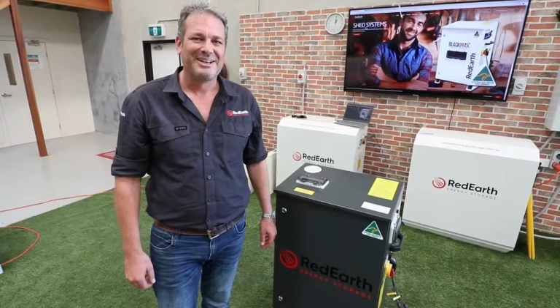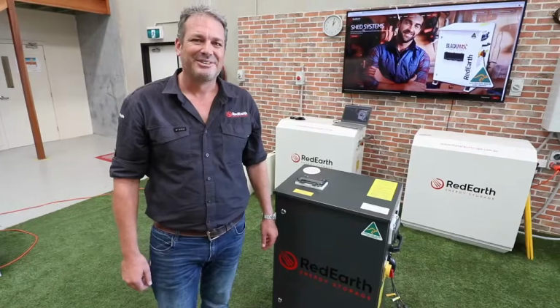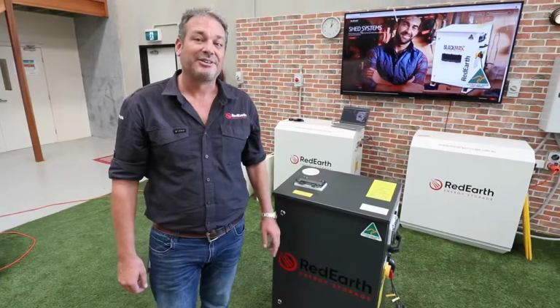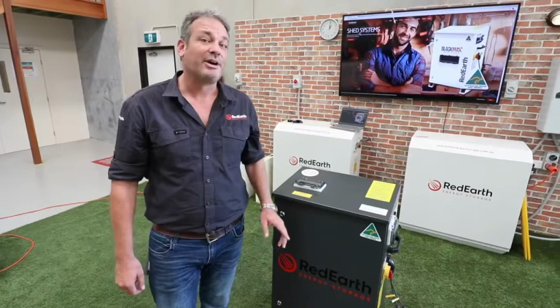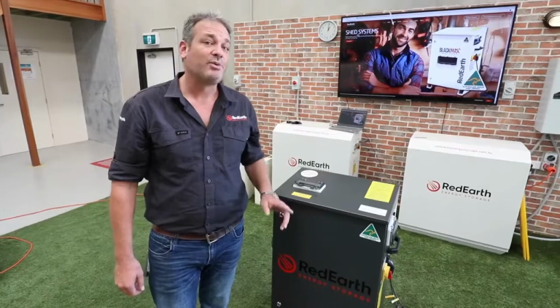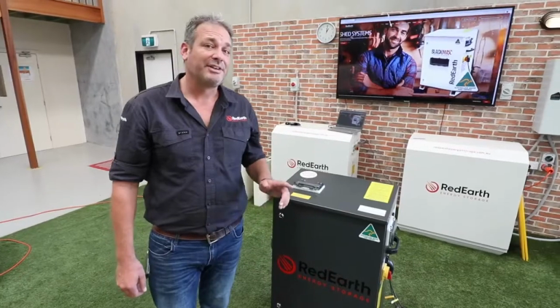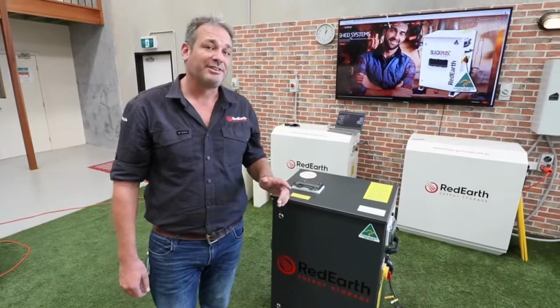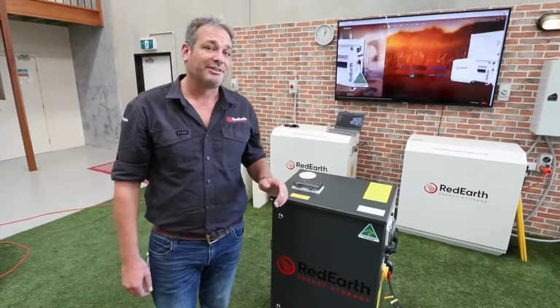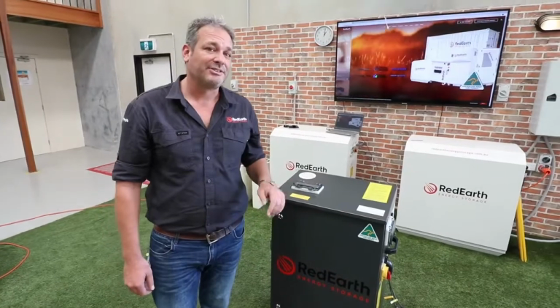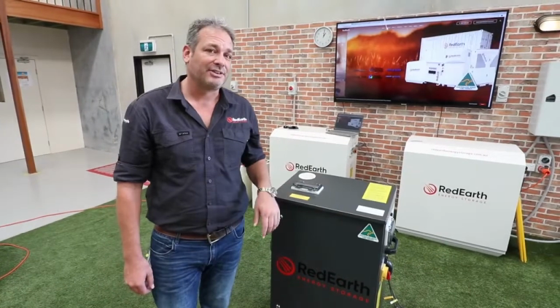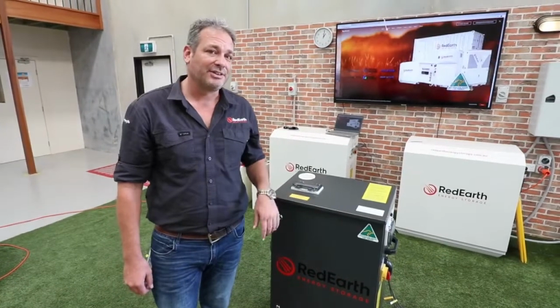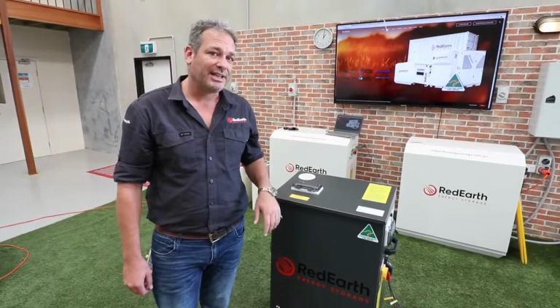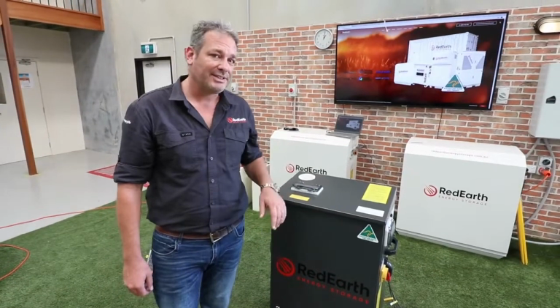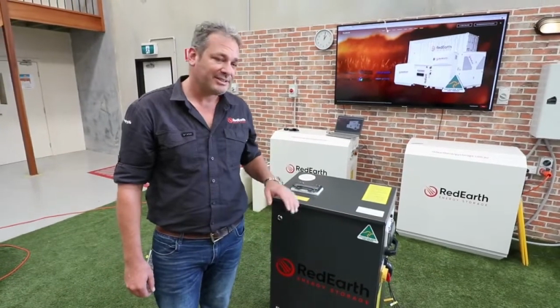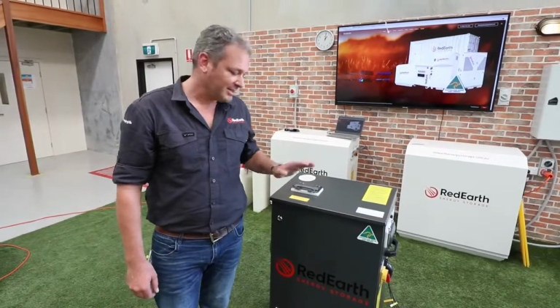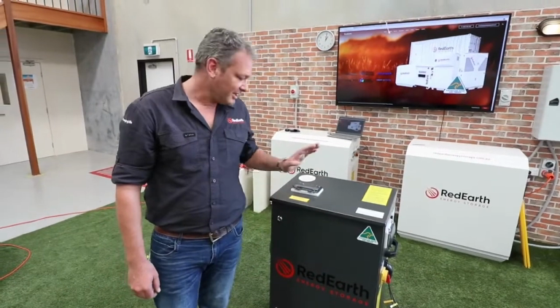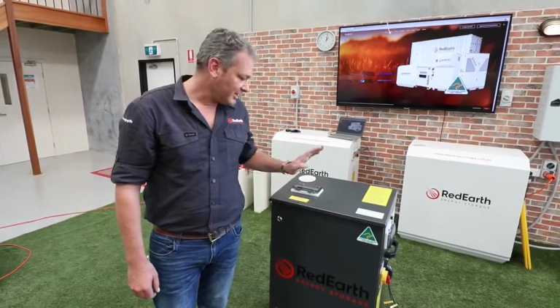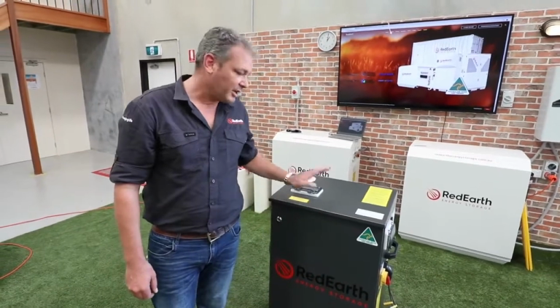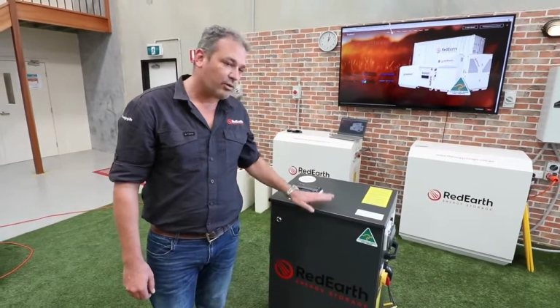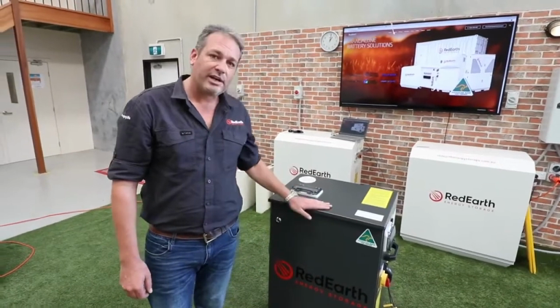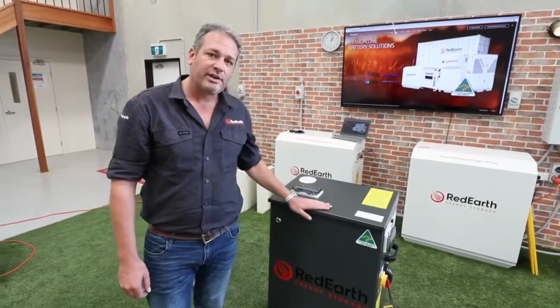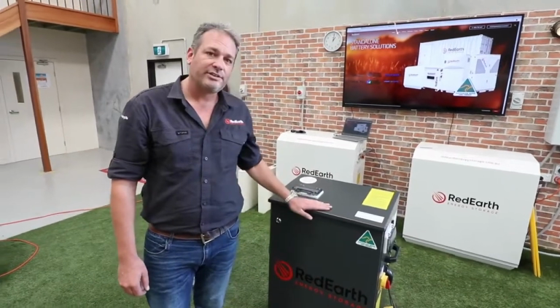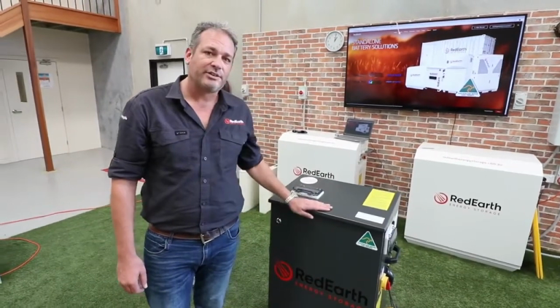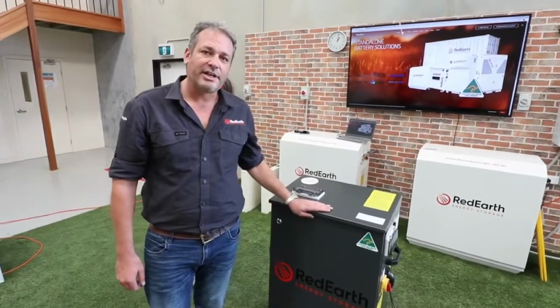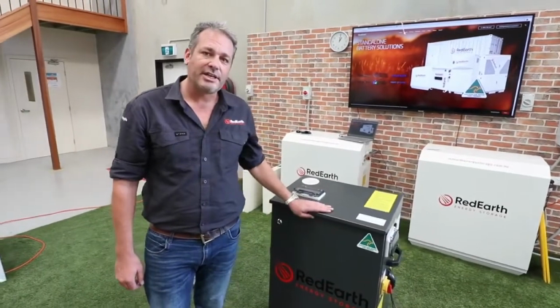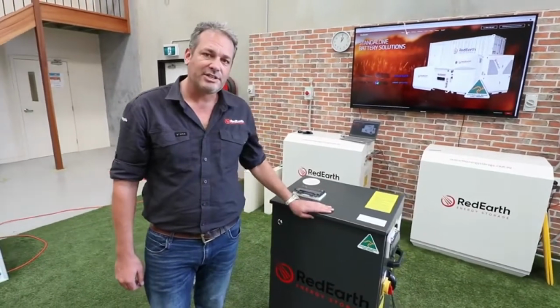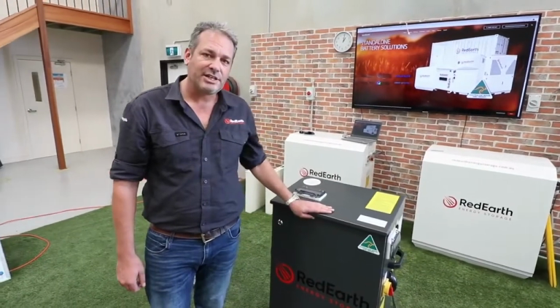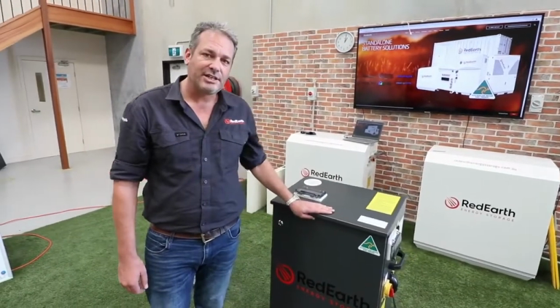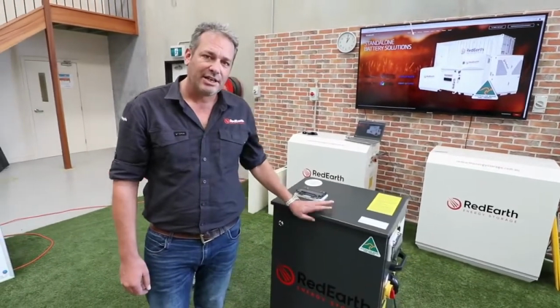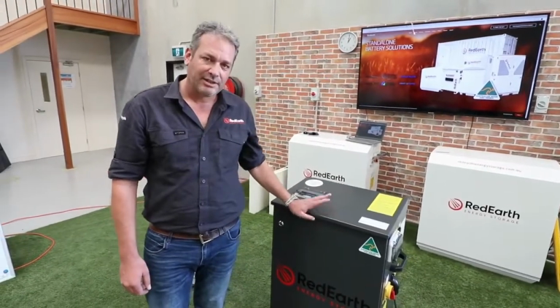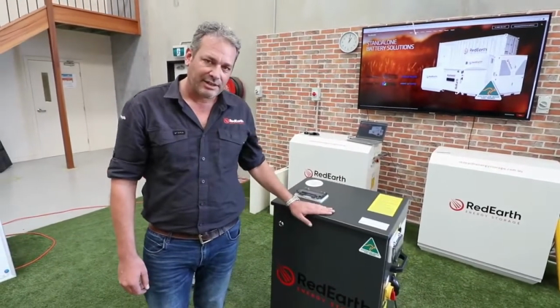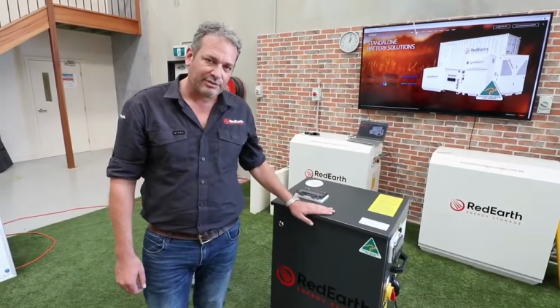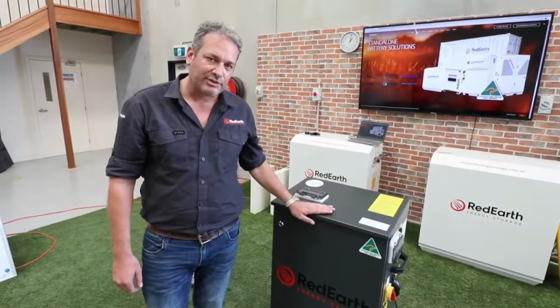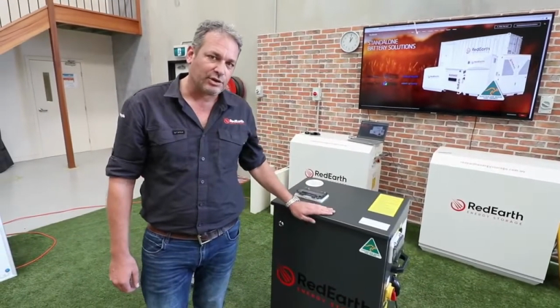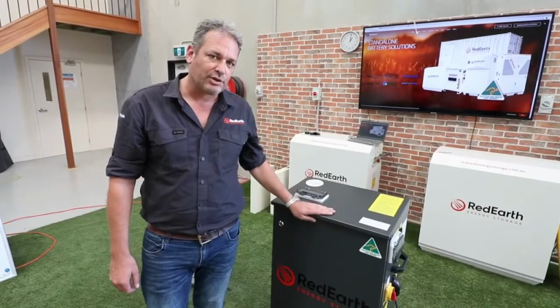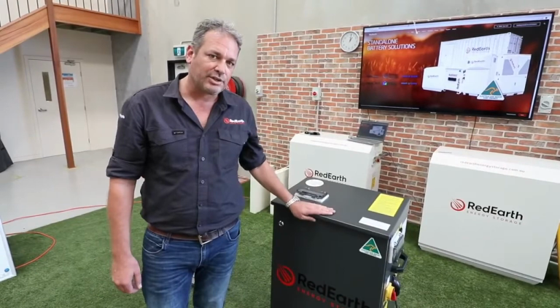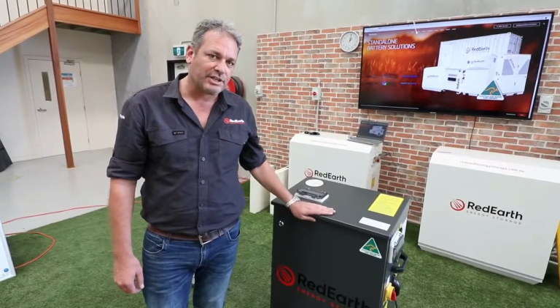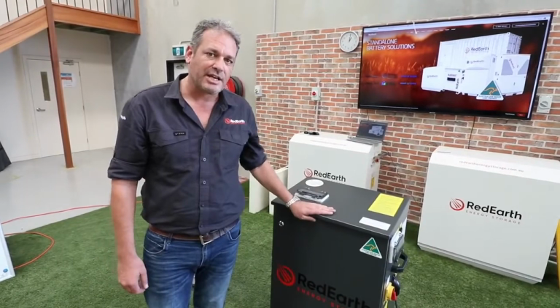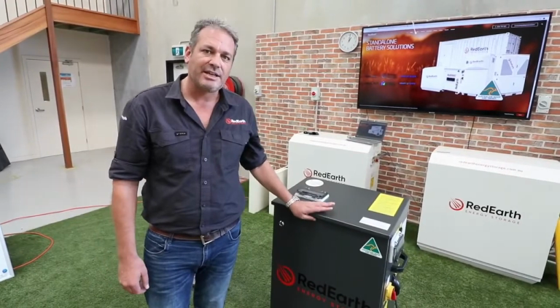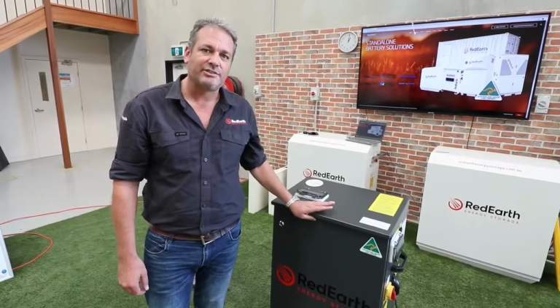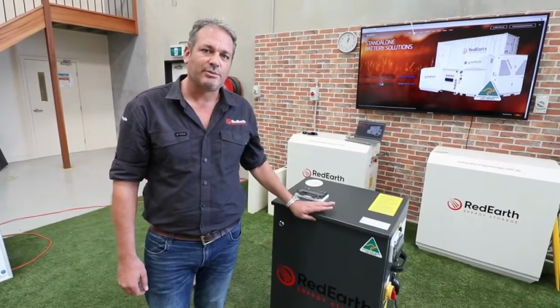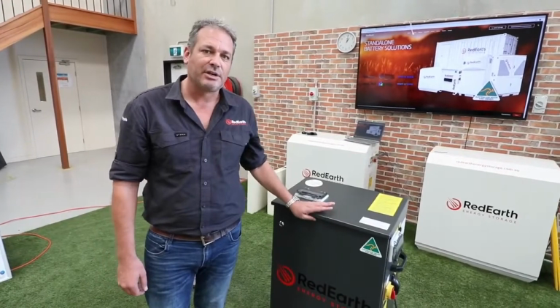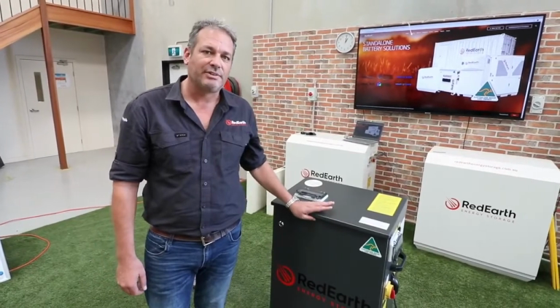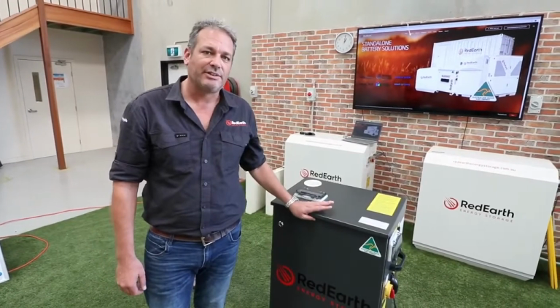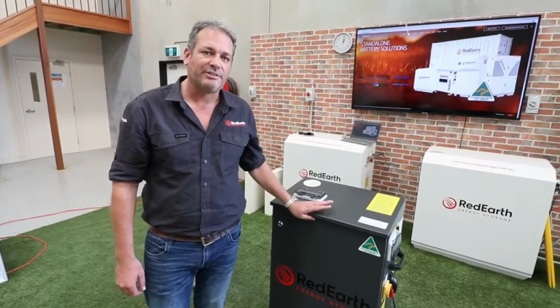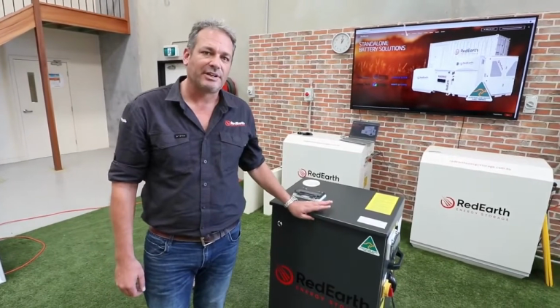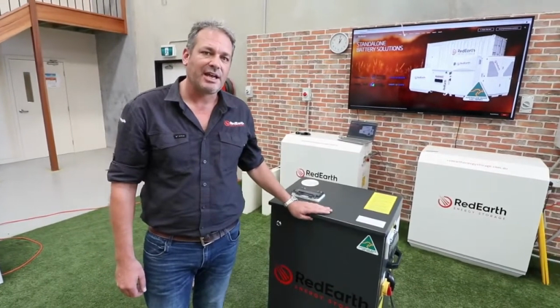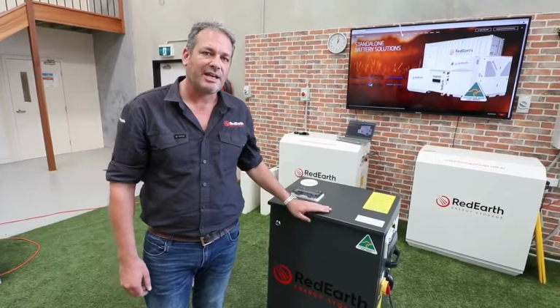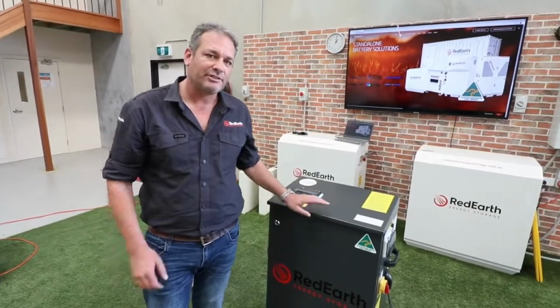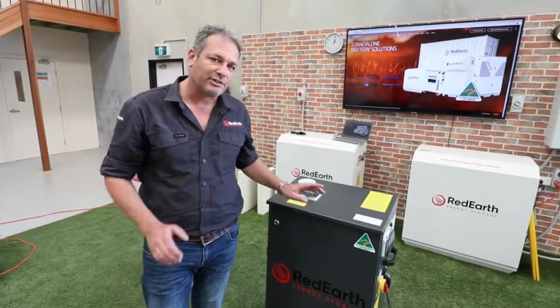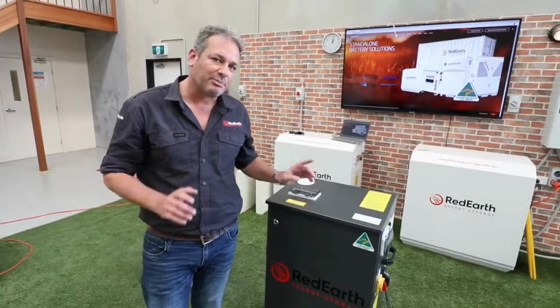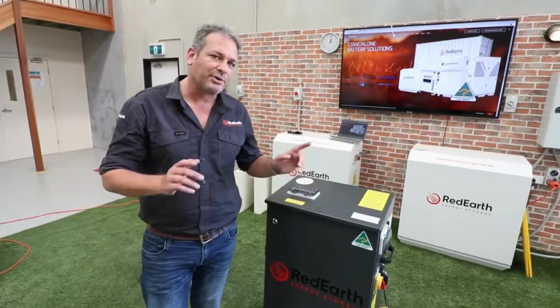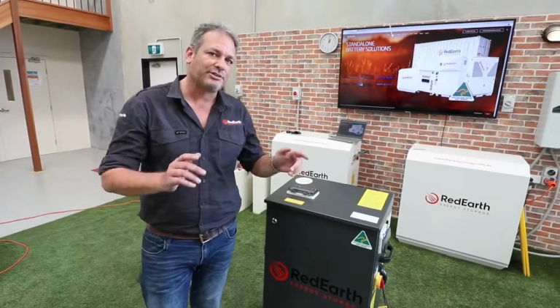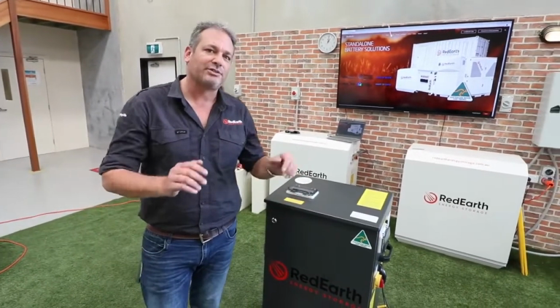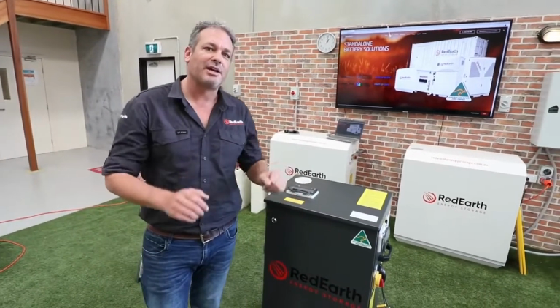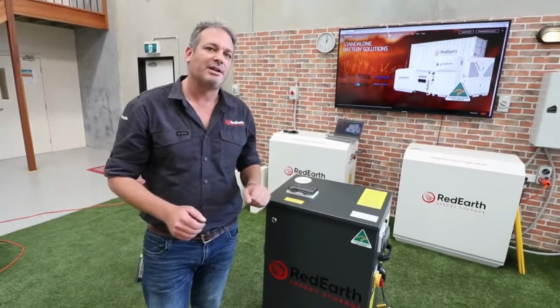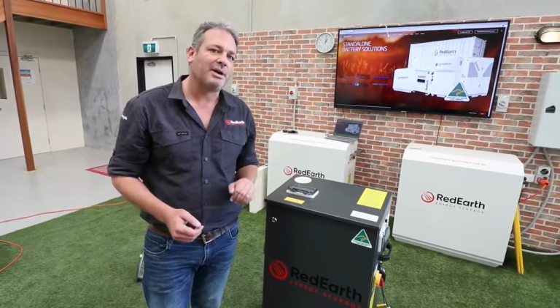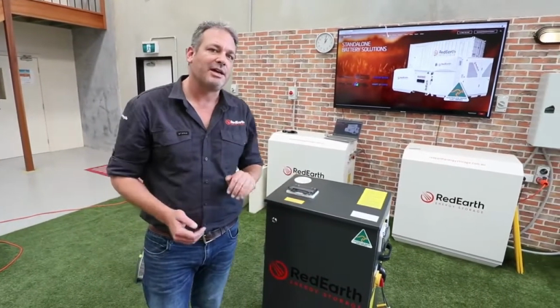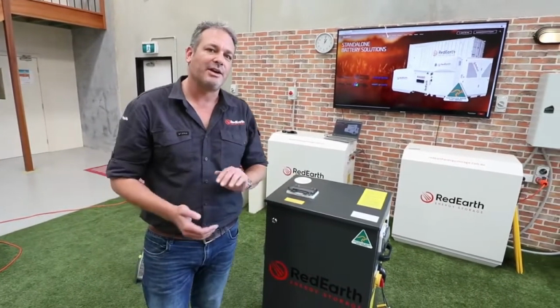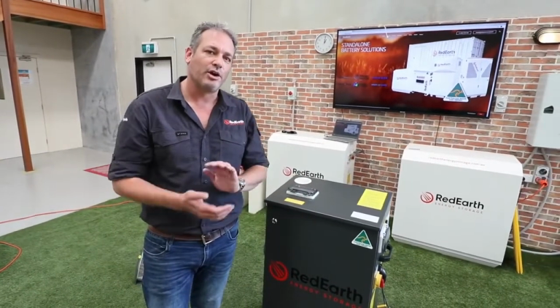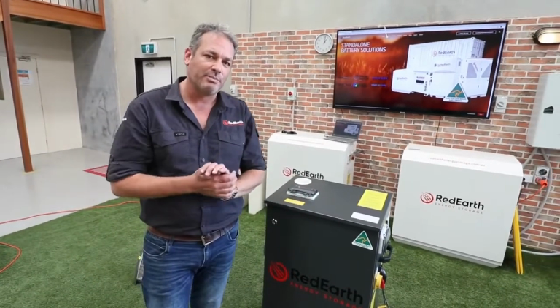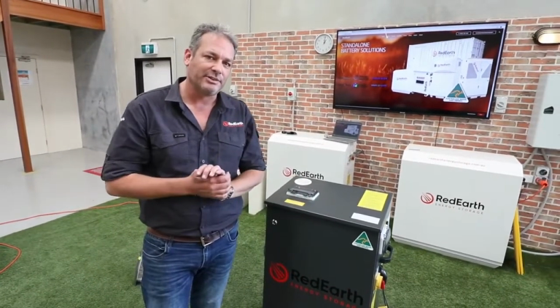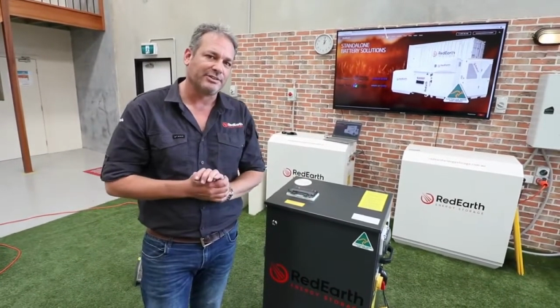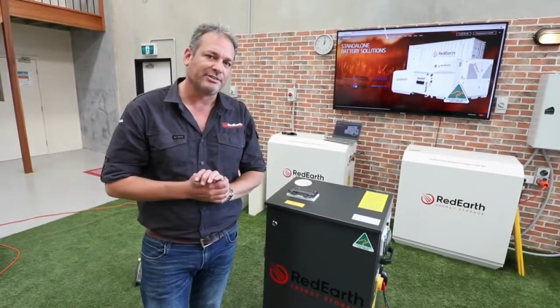So don't wait until it's too late. Go to redearth.energy, give us a call, get your hands on one of these today and support Australian made and owned businesses.